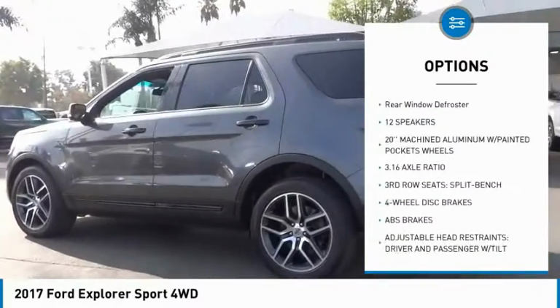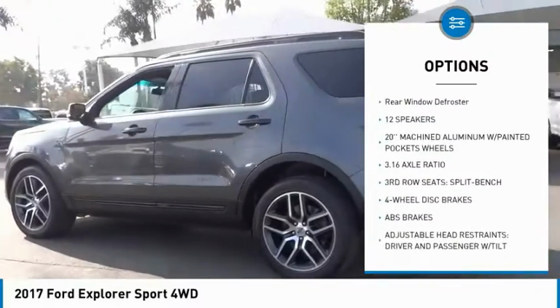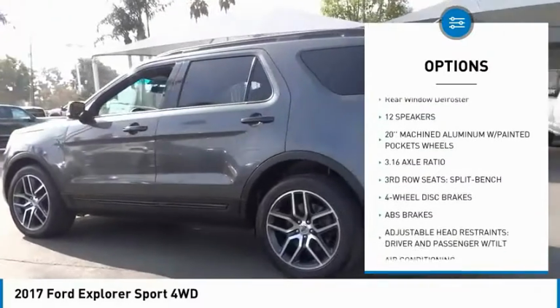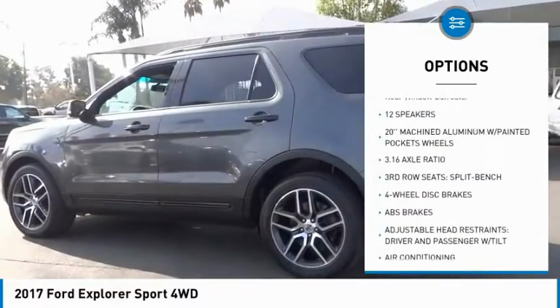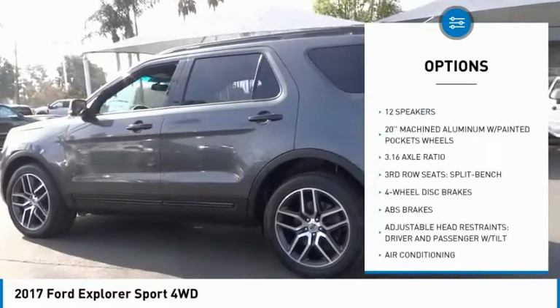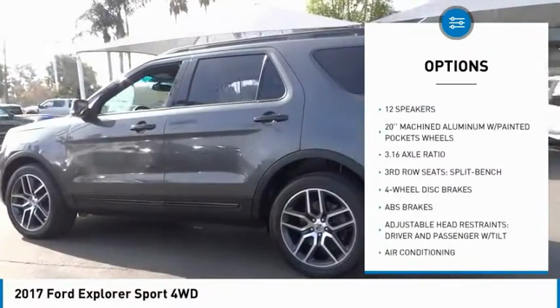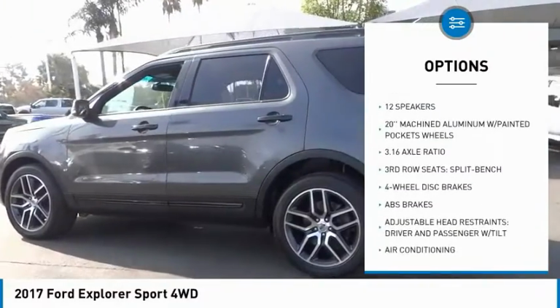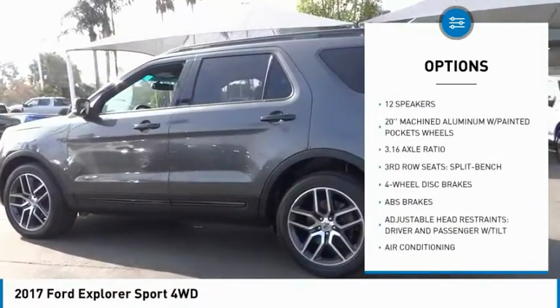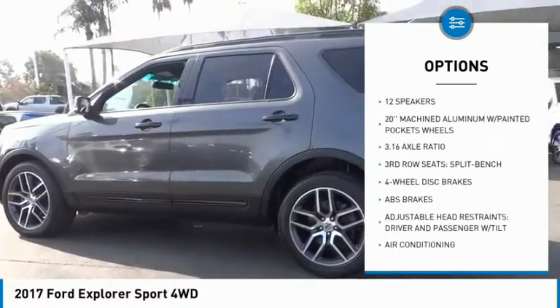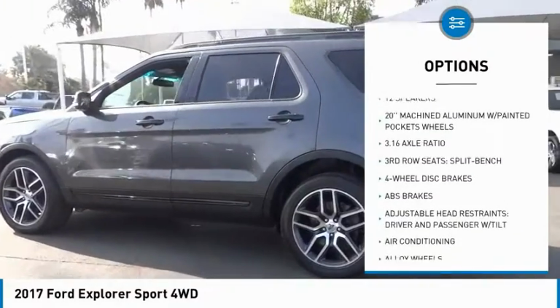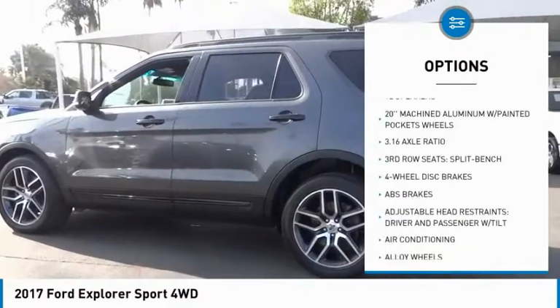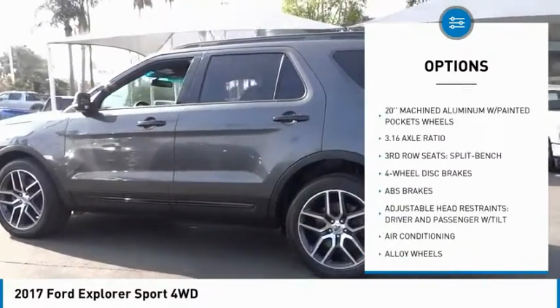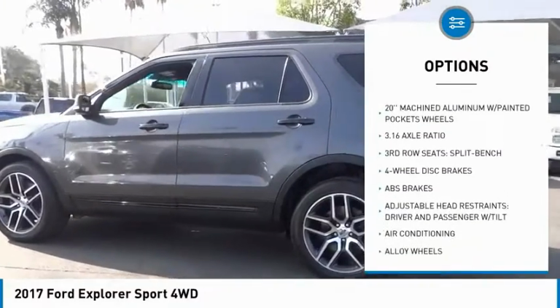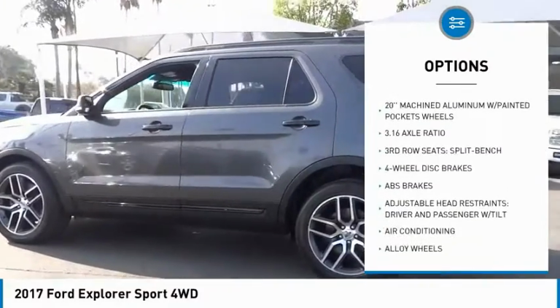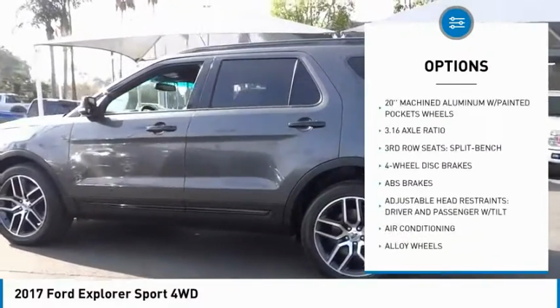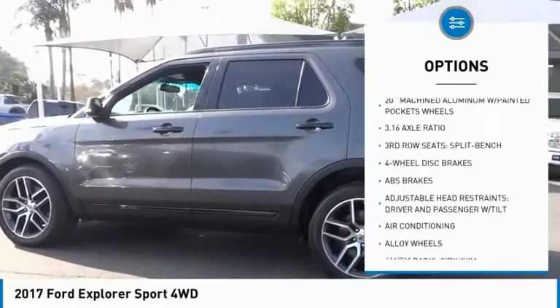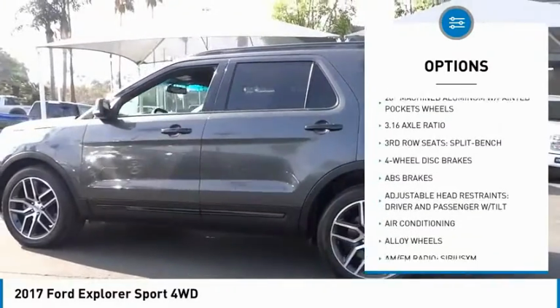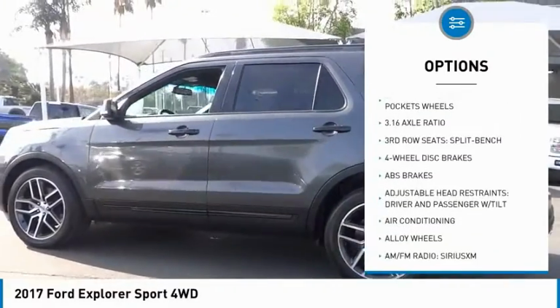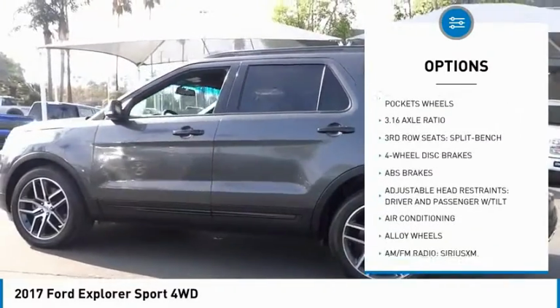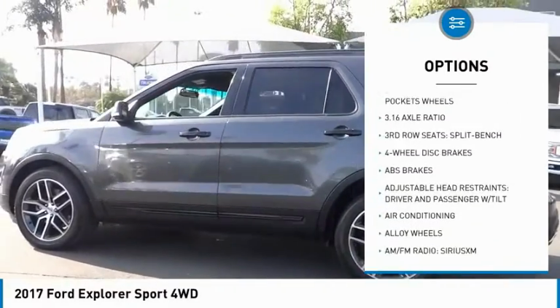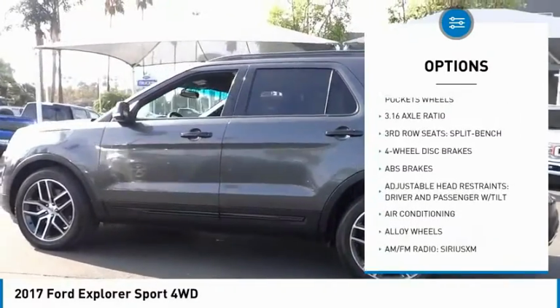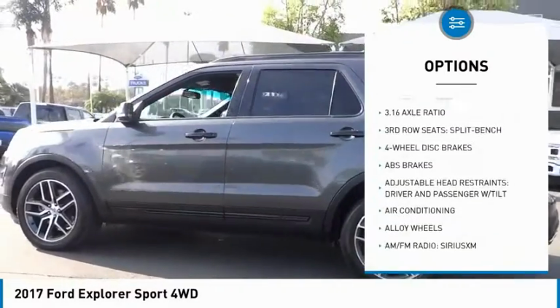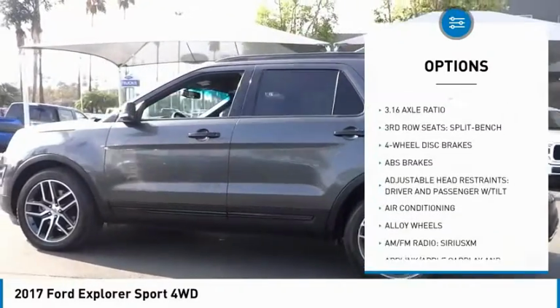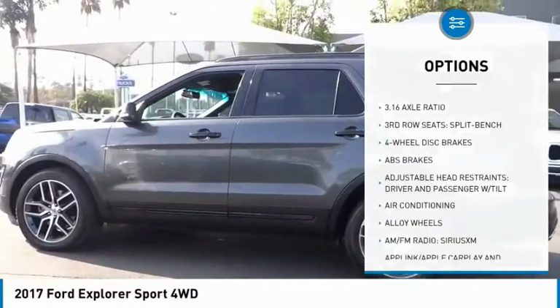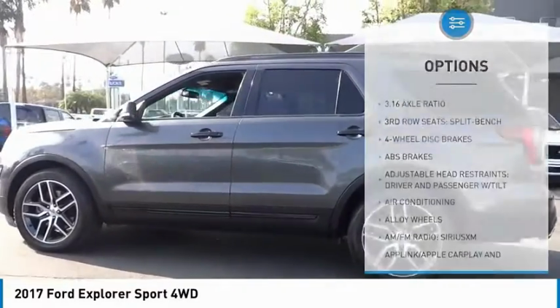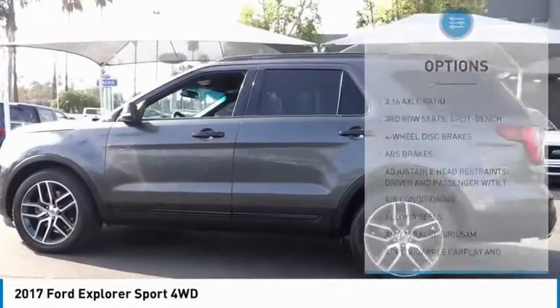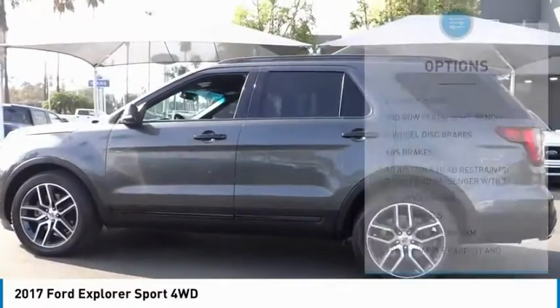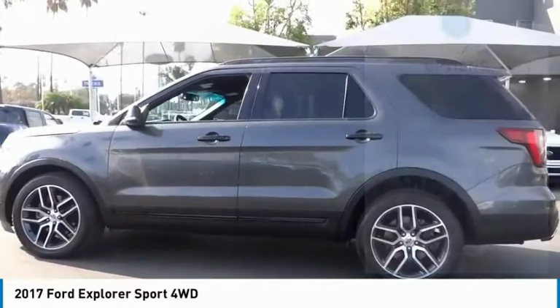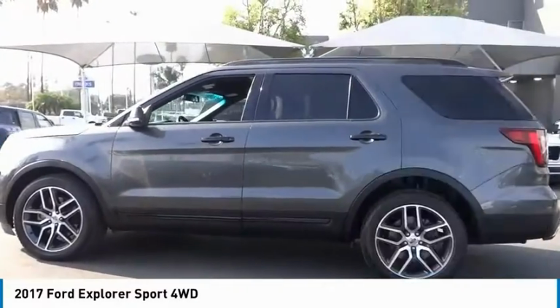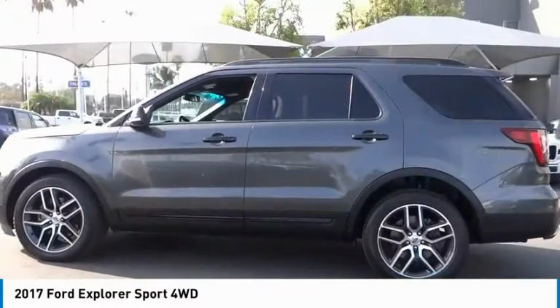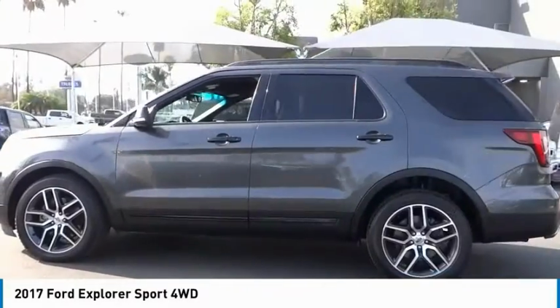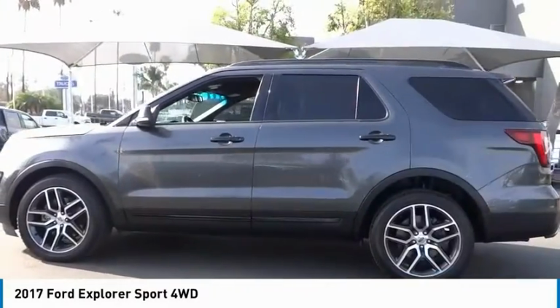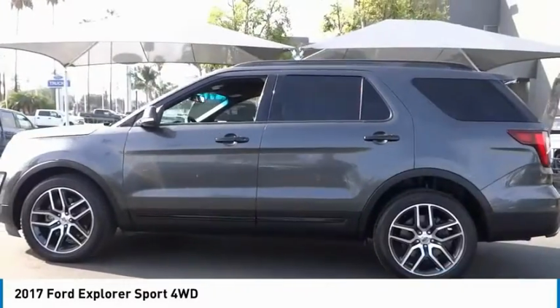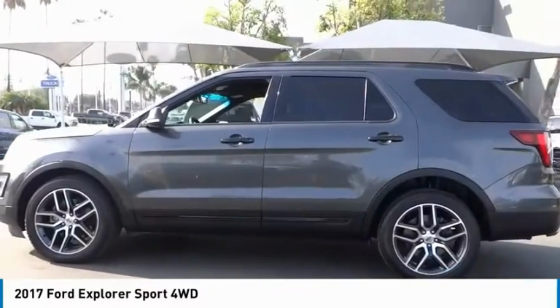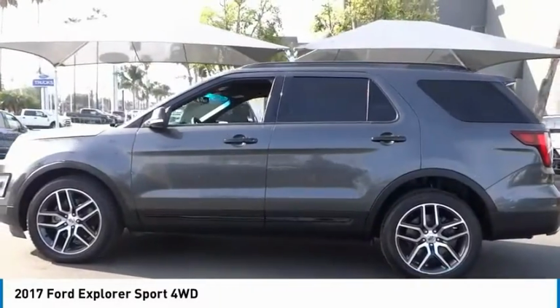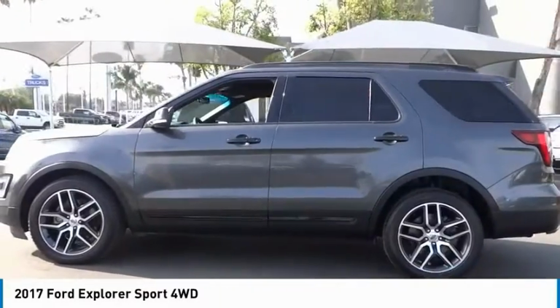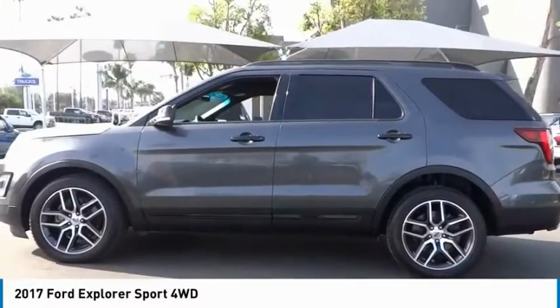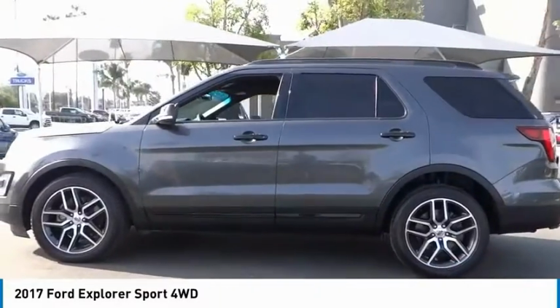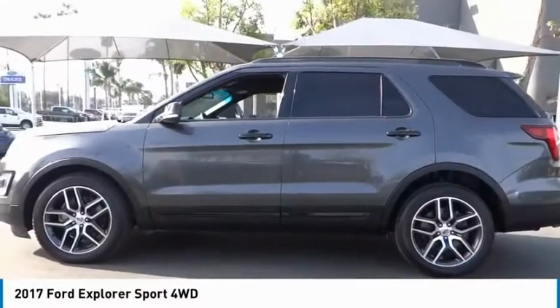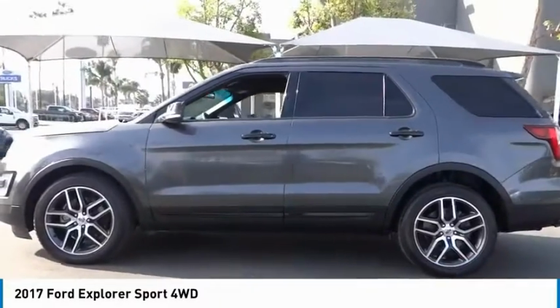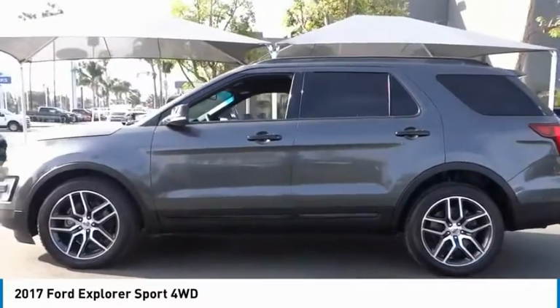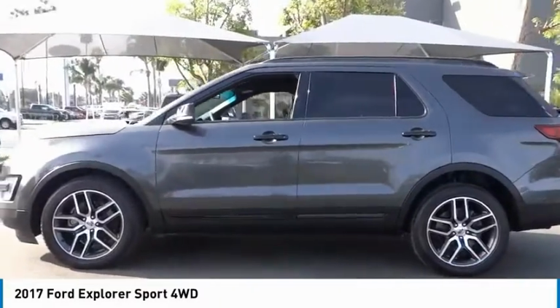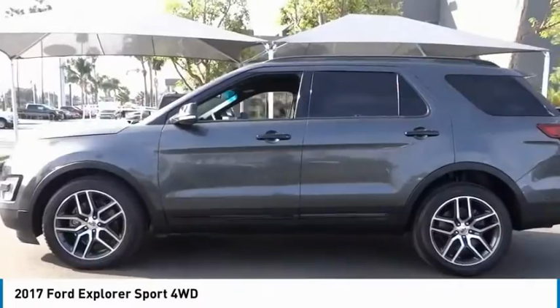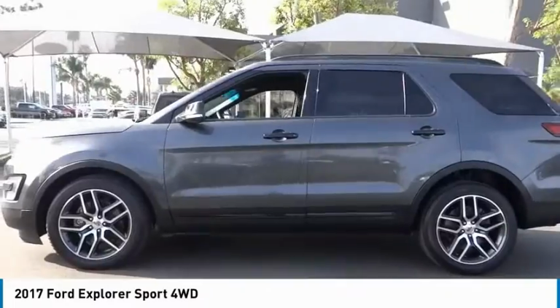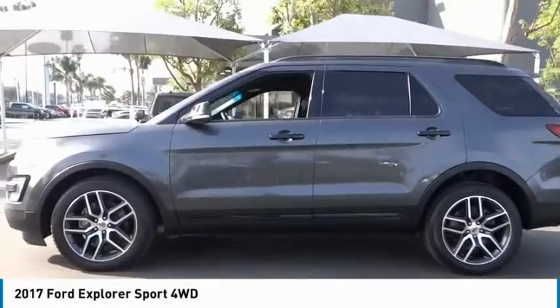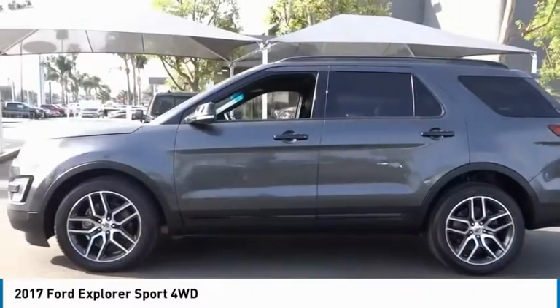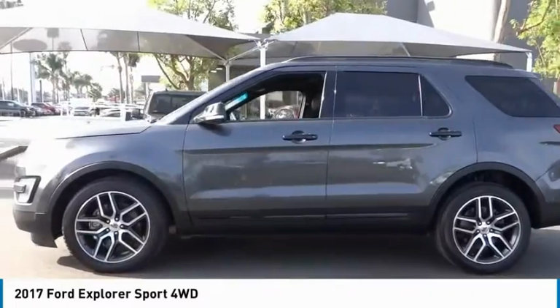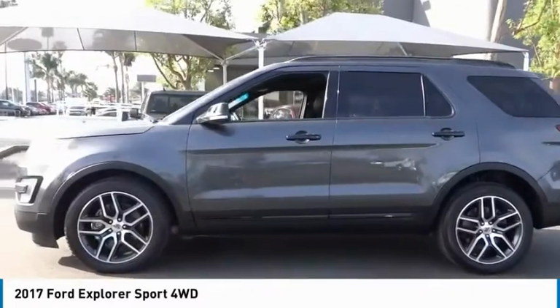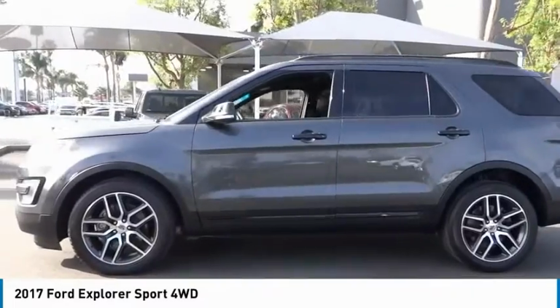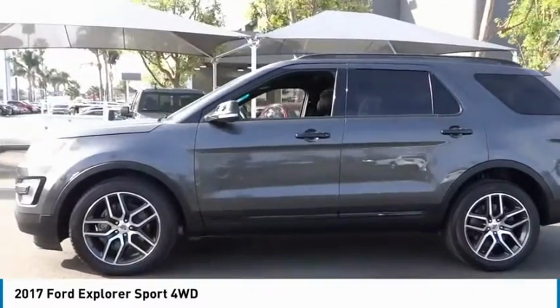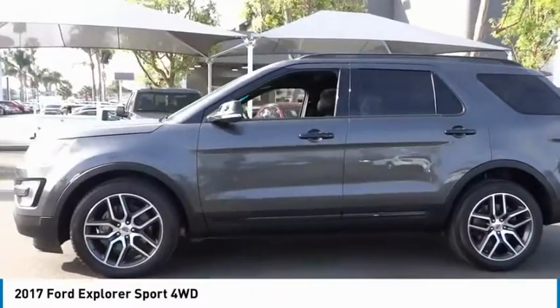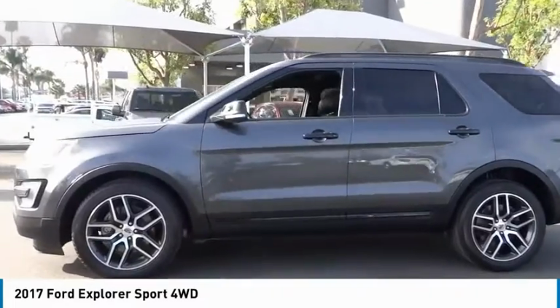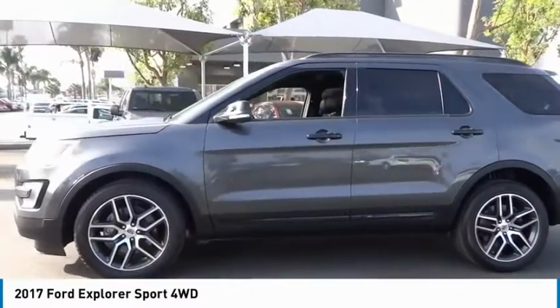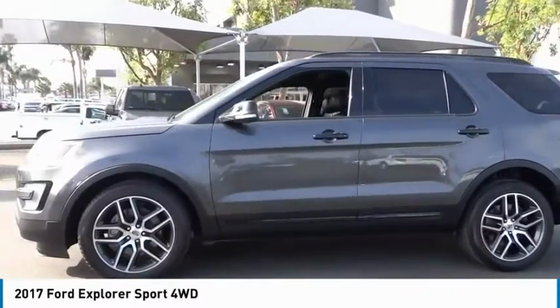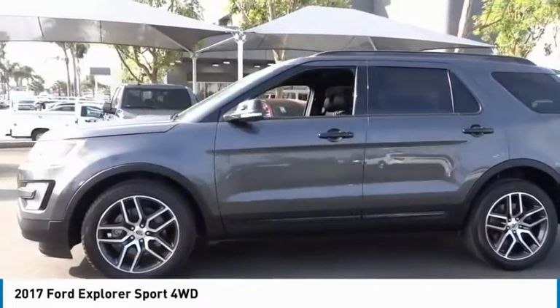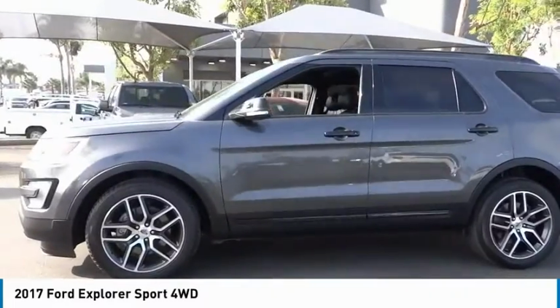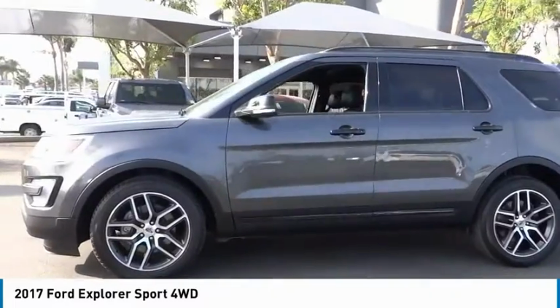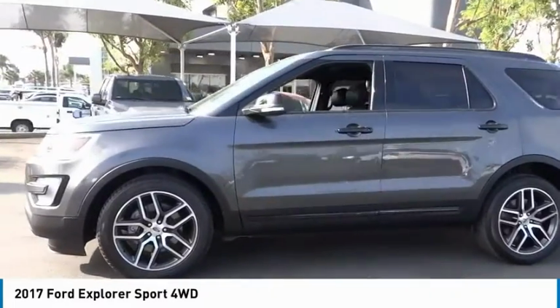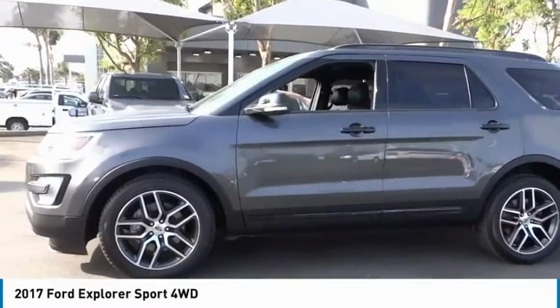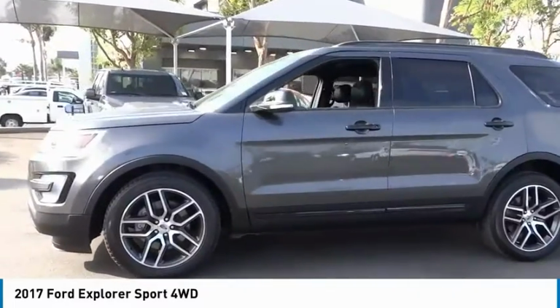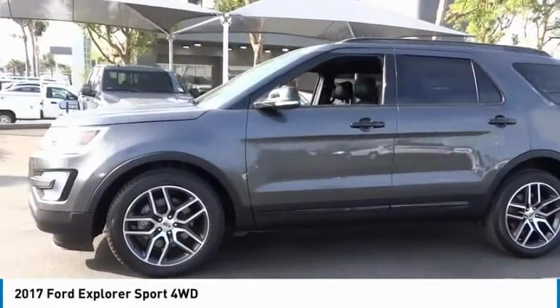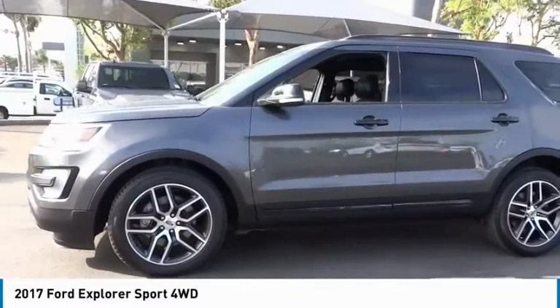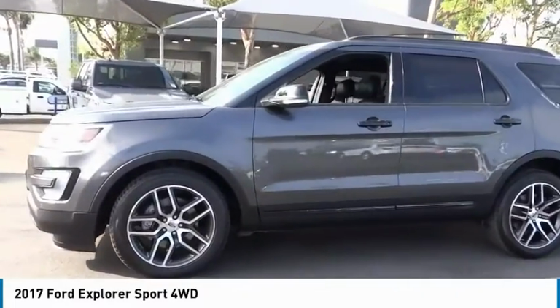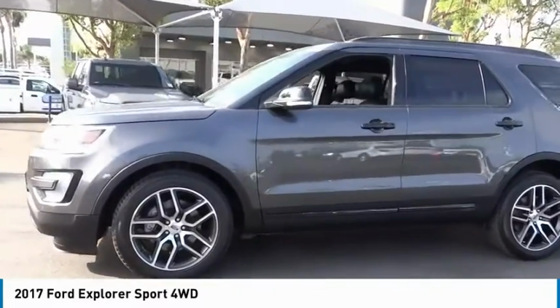Remote keyless entry, fog lights, speed control, four wheel disc brakes, and rear window defroster.